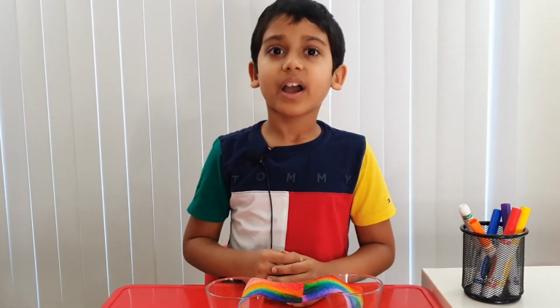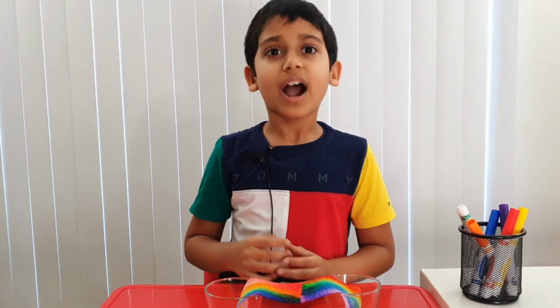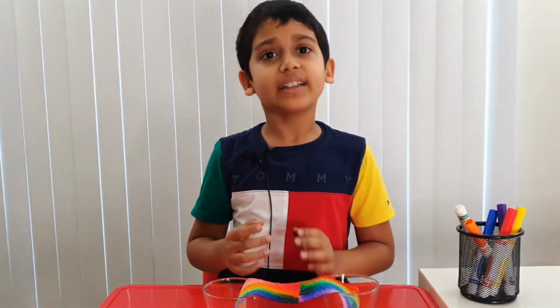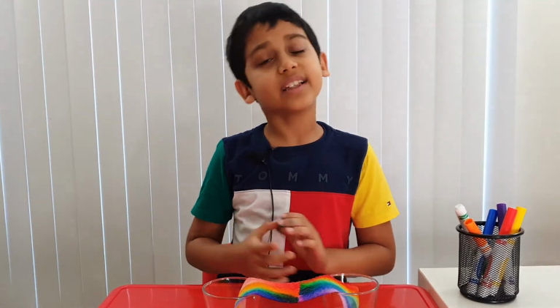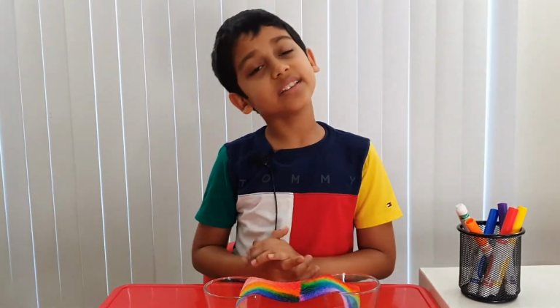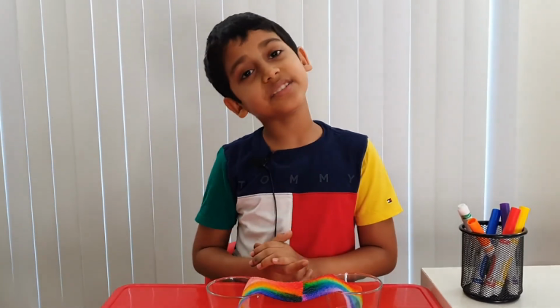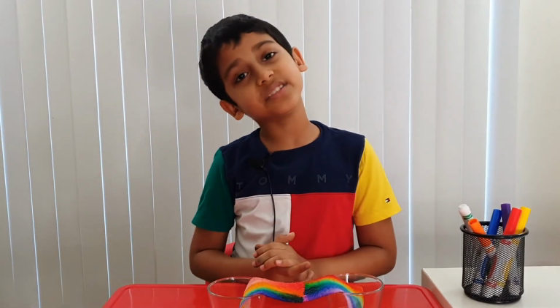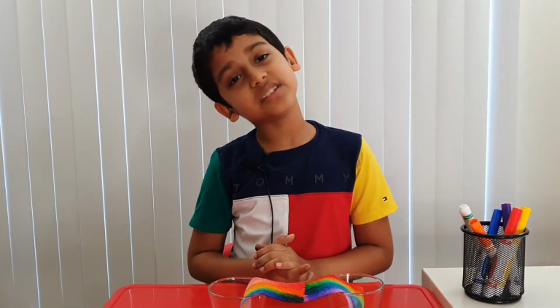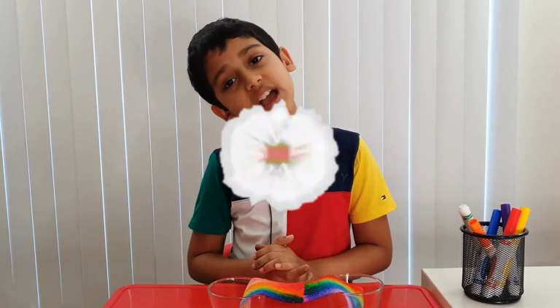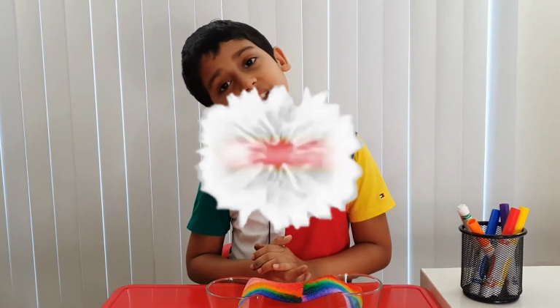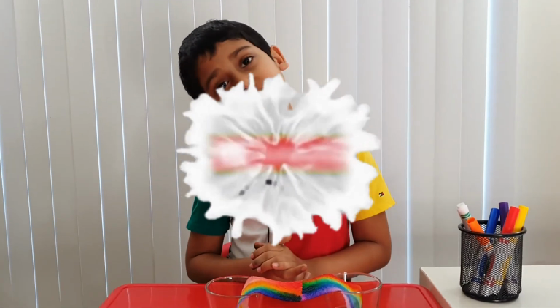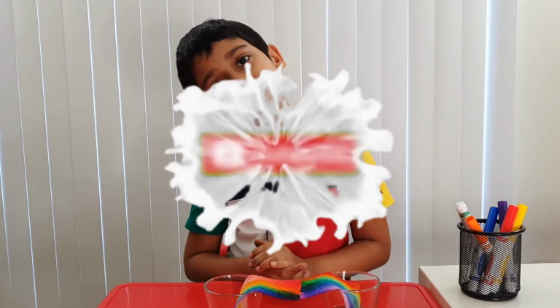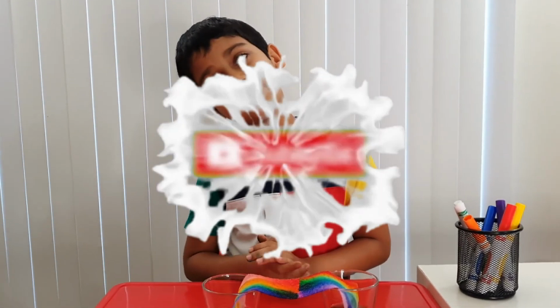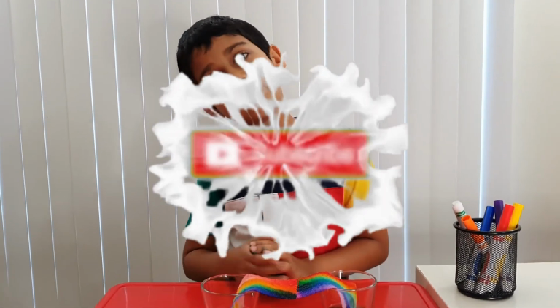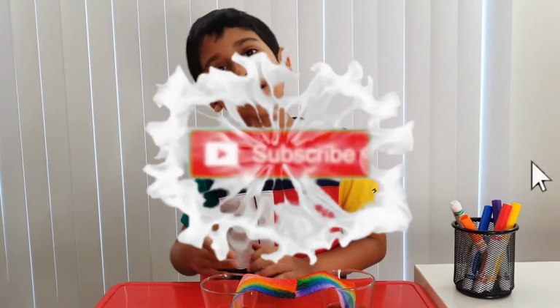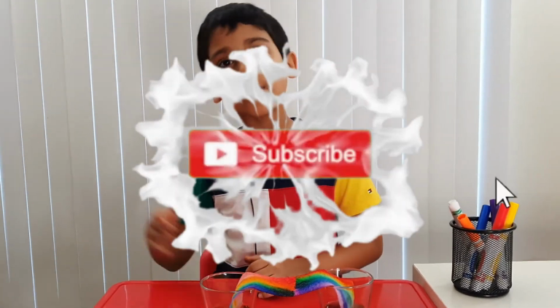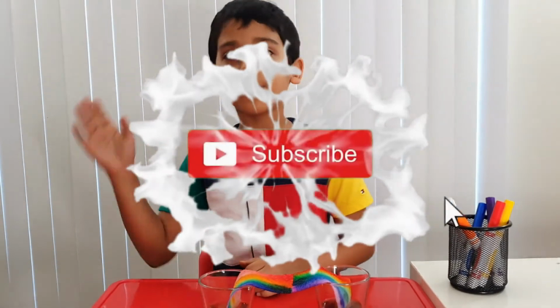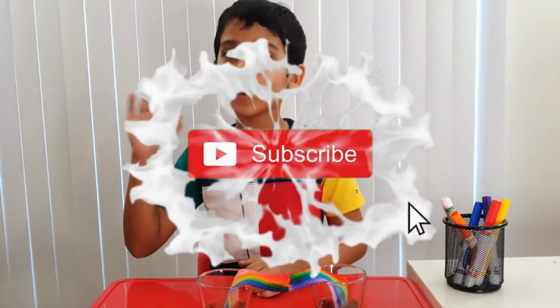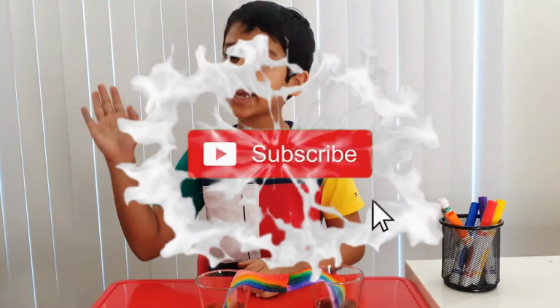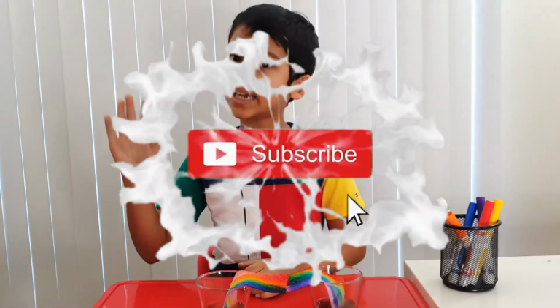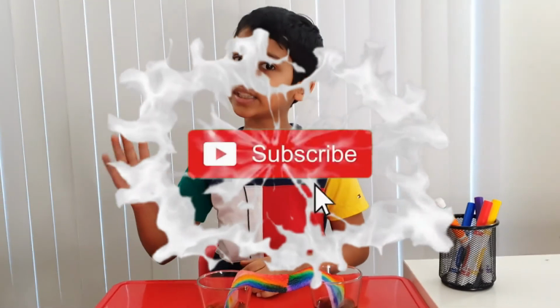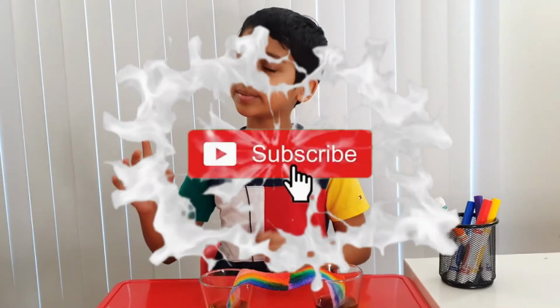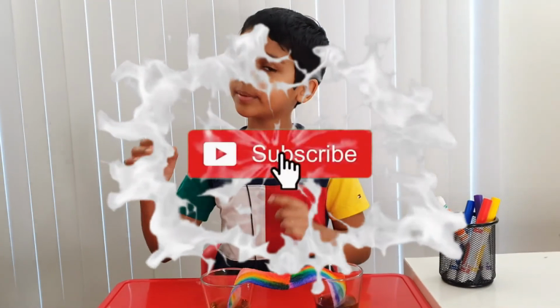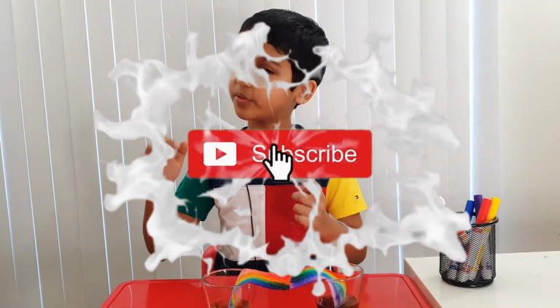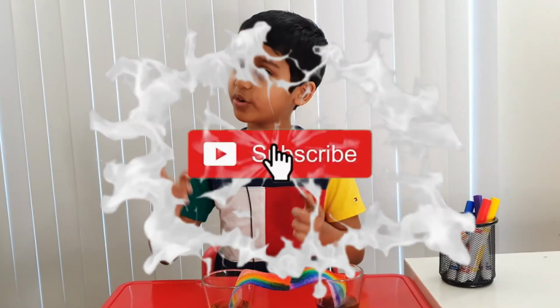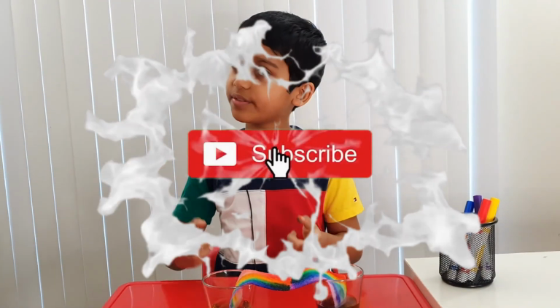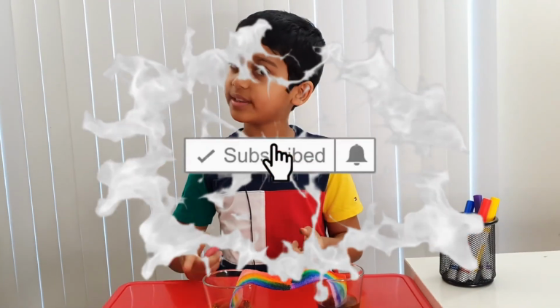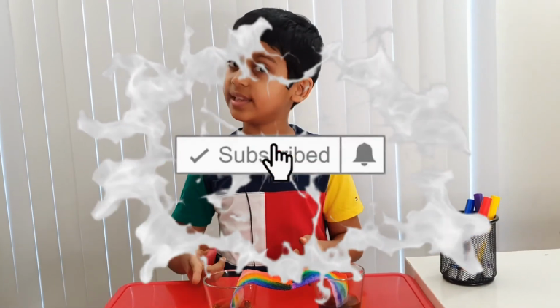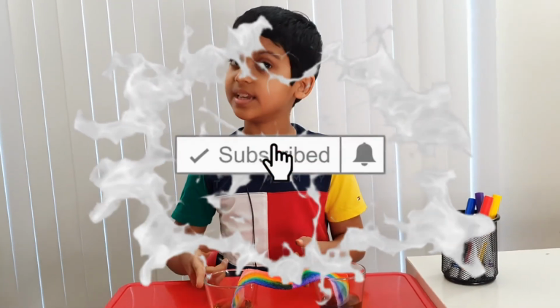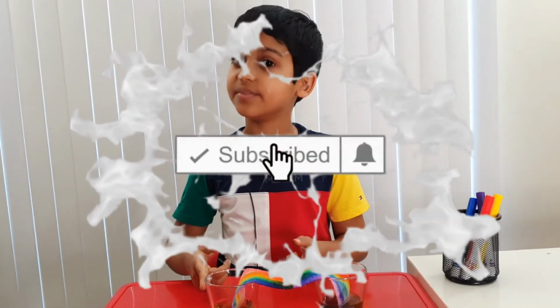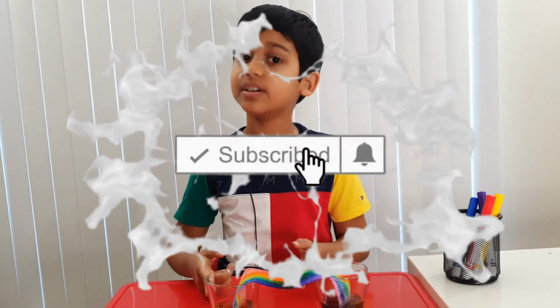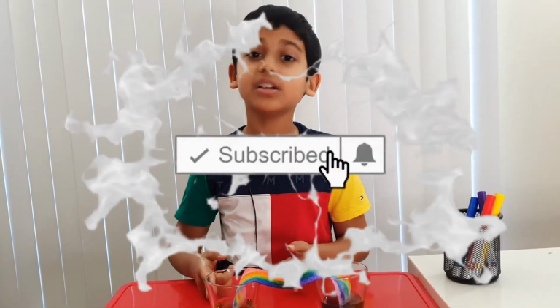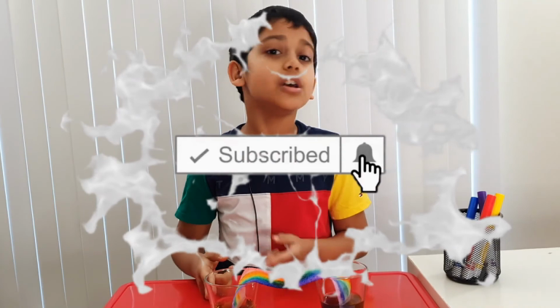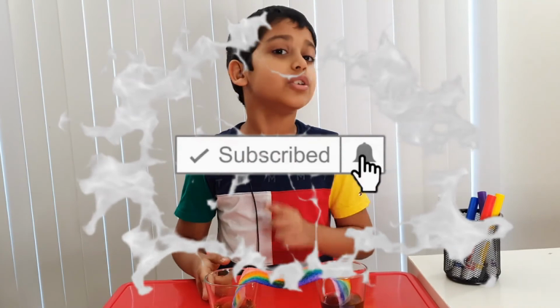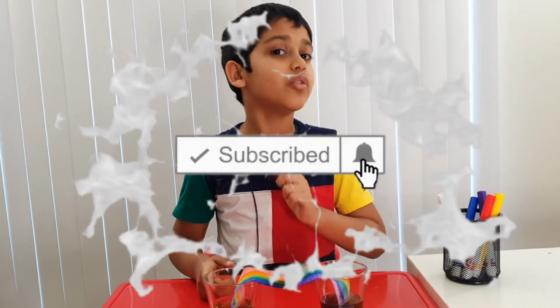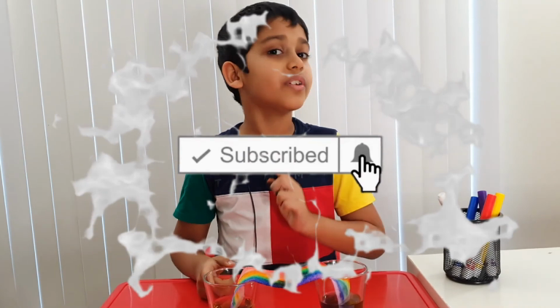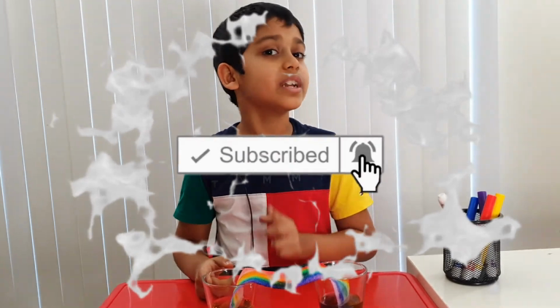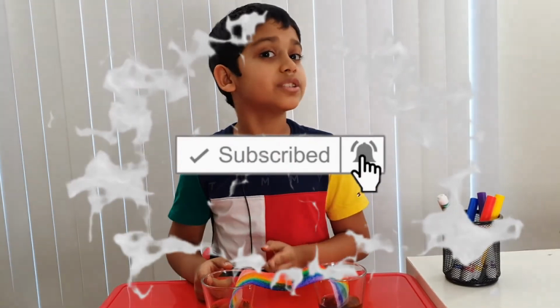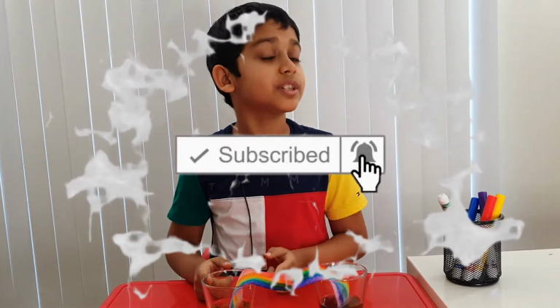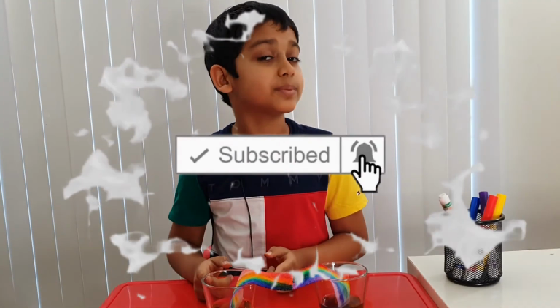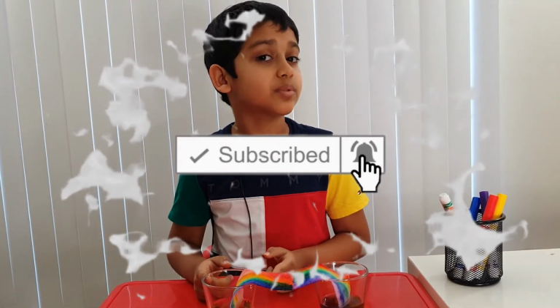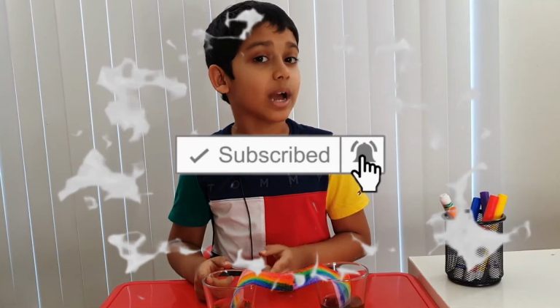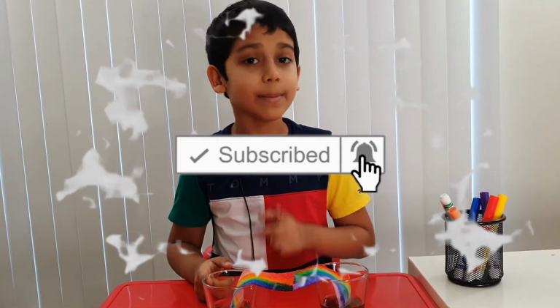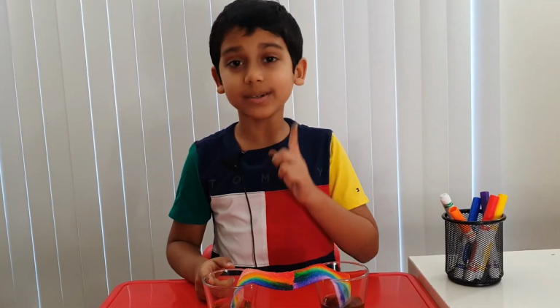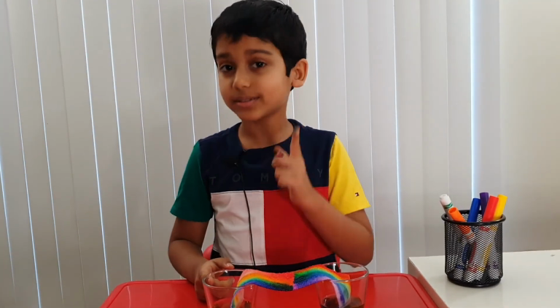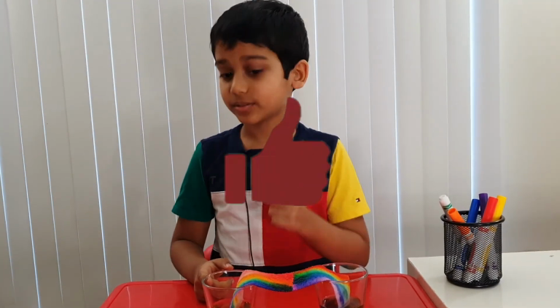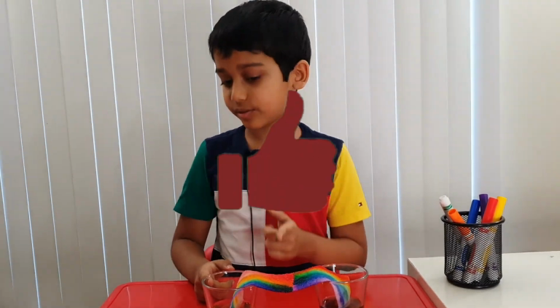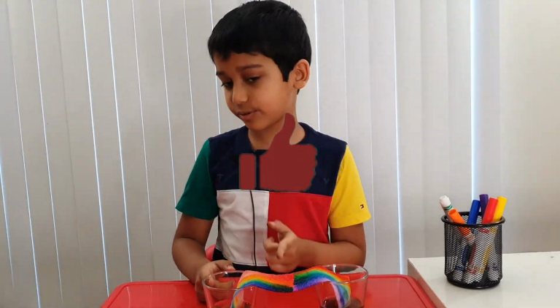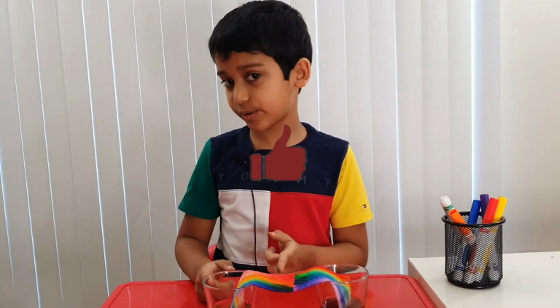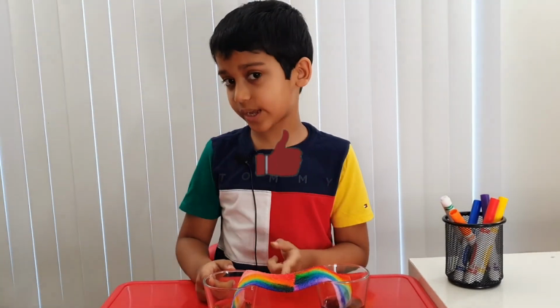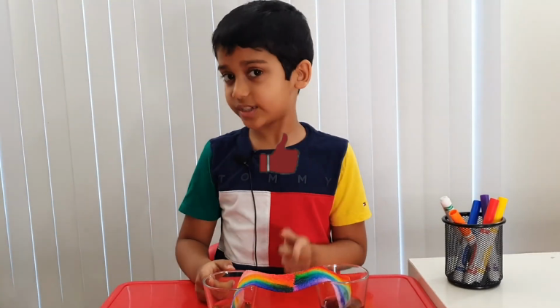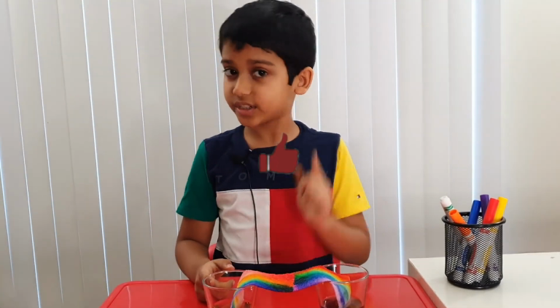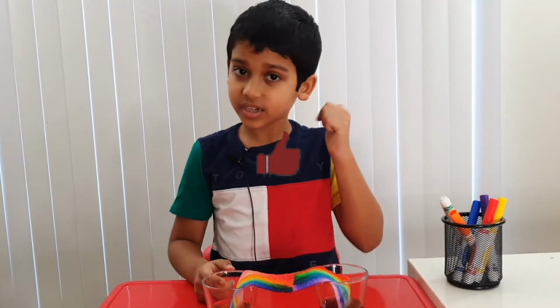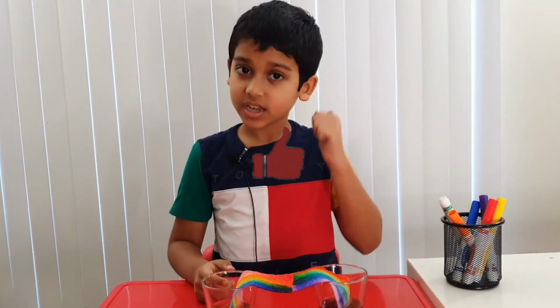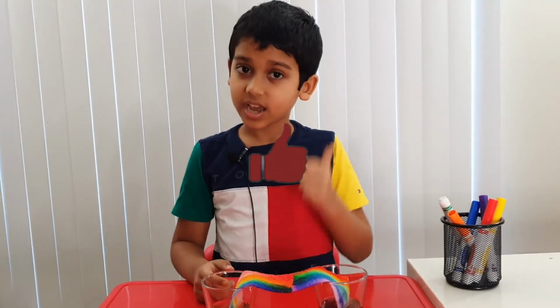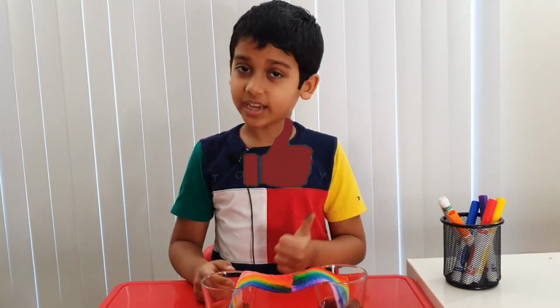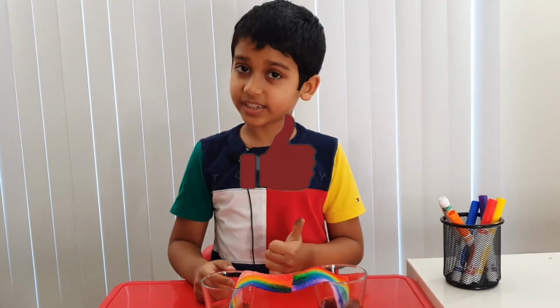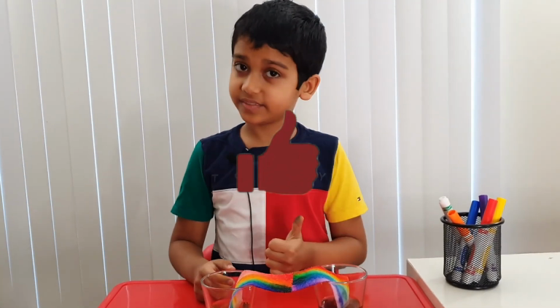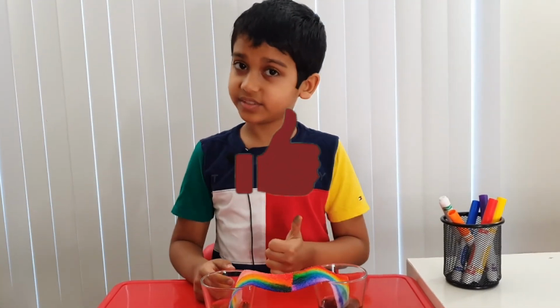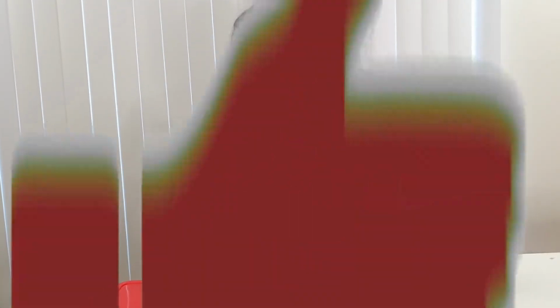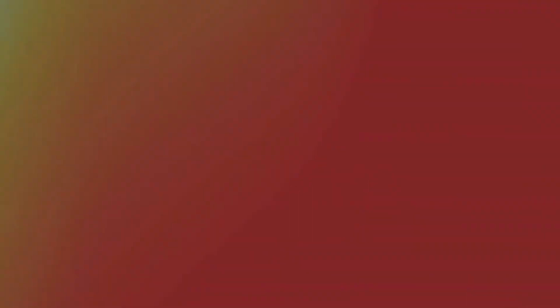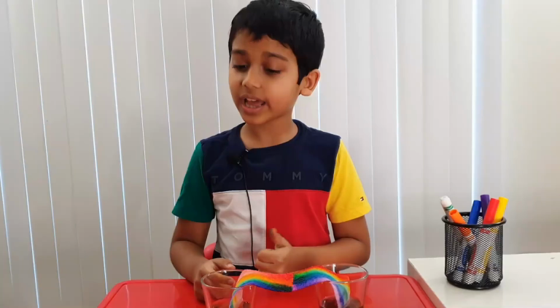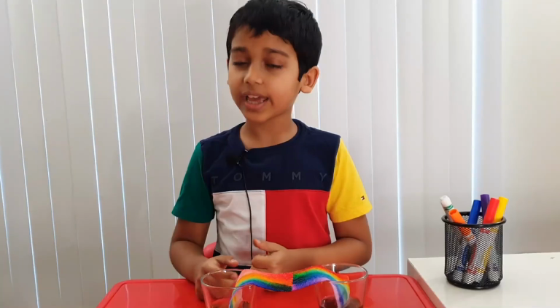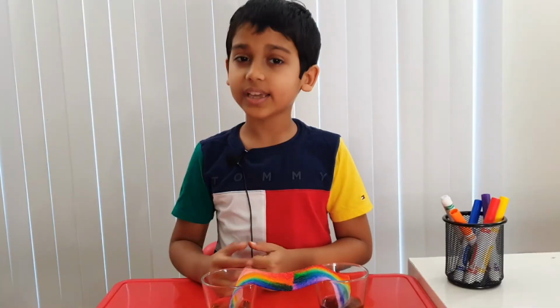I think this is the end of the video. Bye, guys! And before we leave, don't forget to subscribe, turn on notifications, and give it a like!